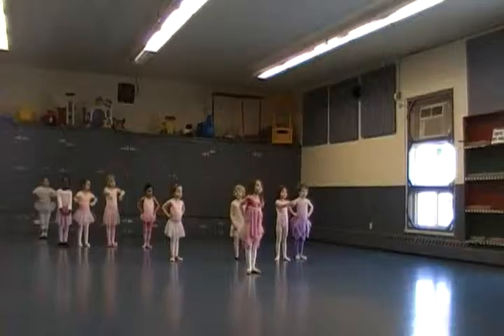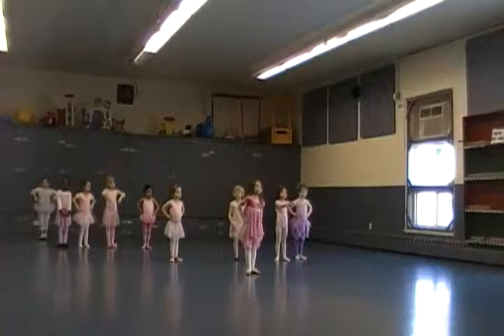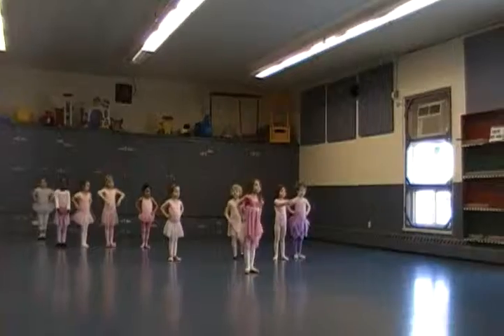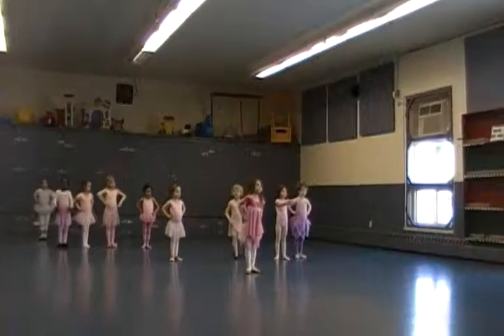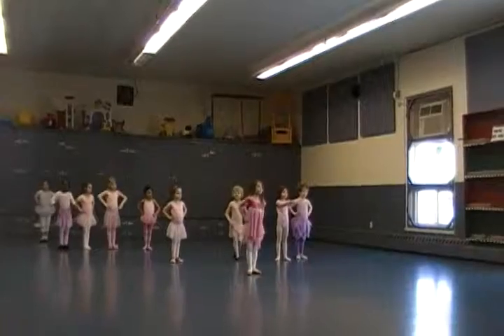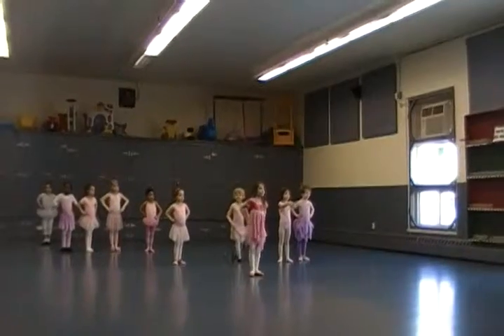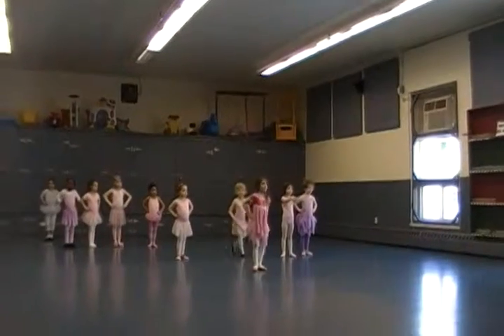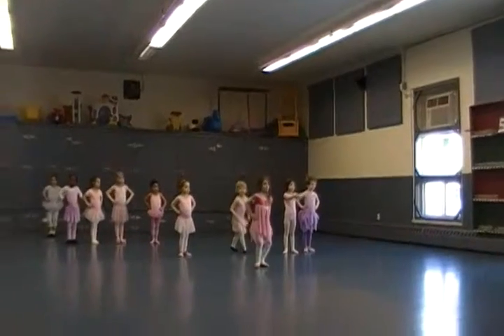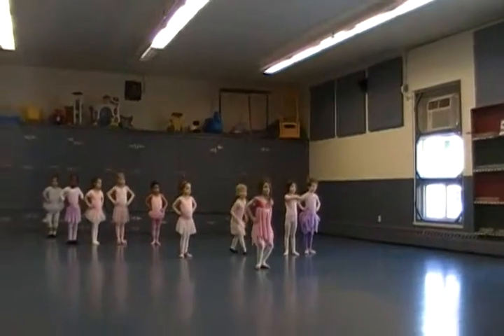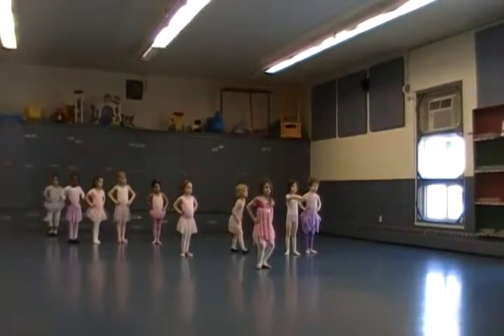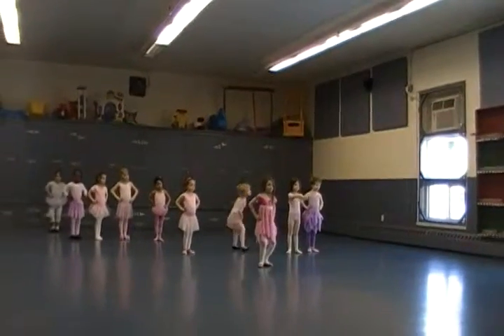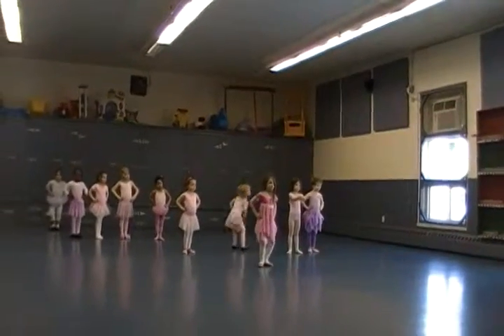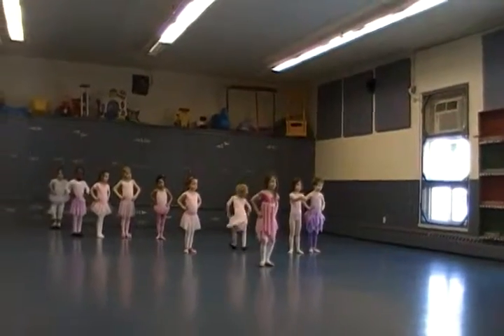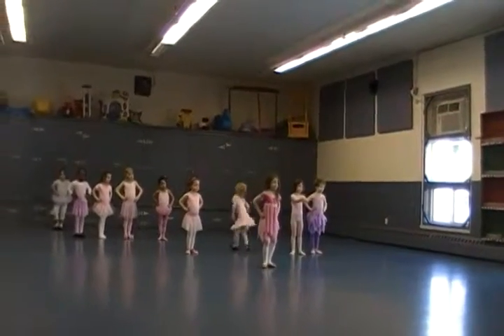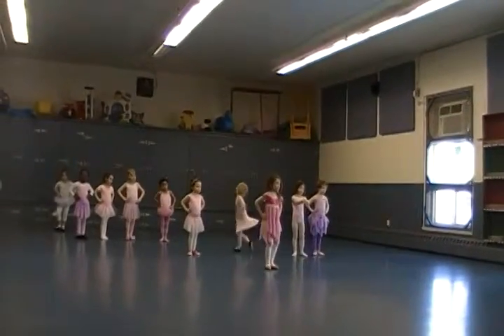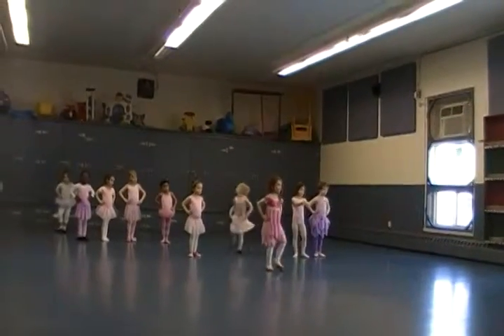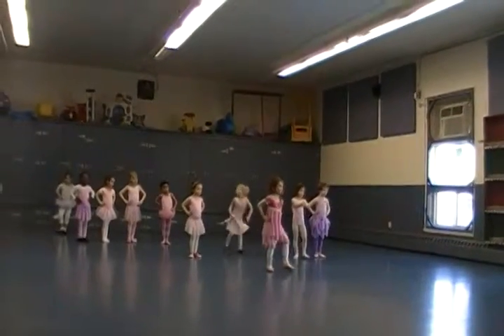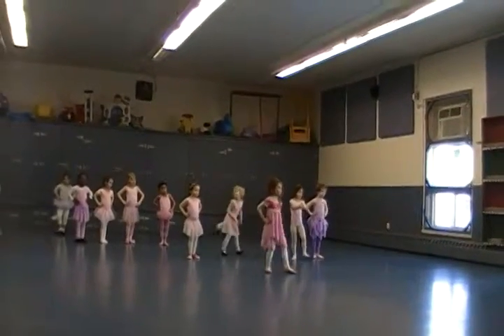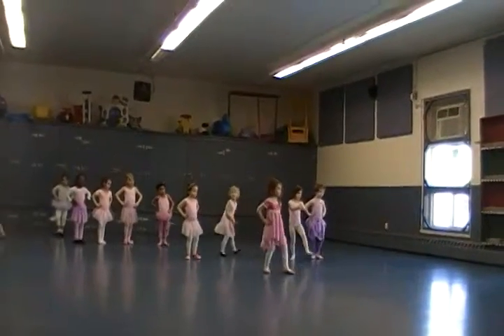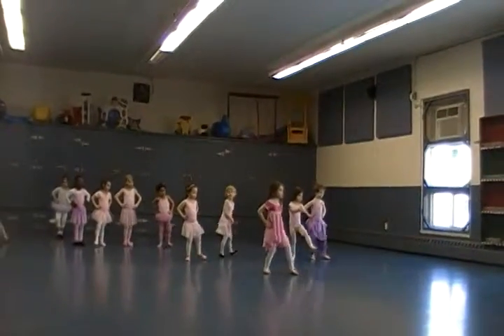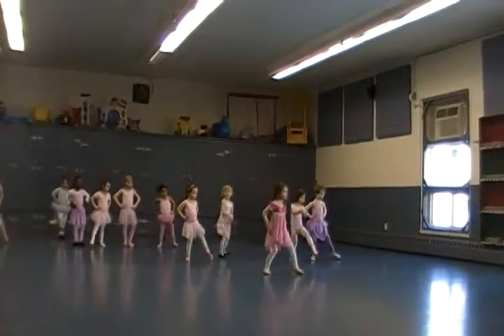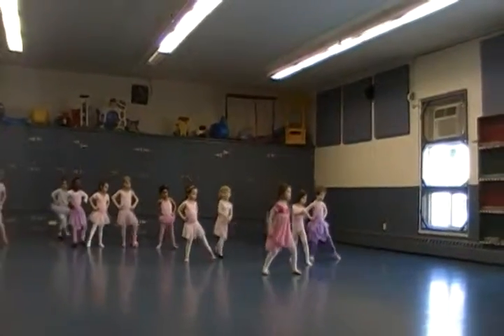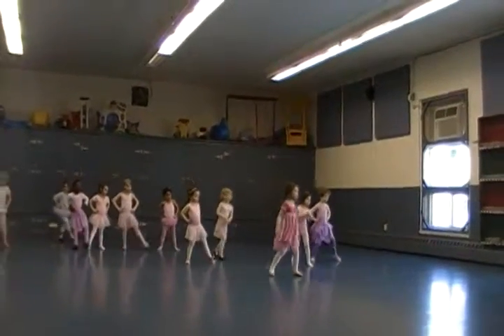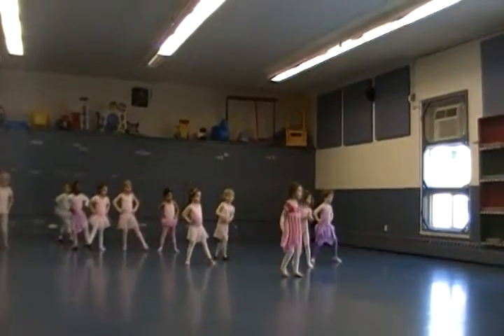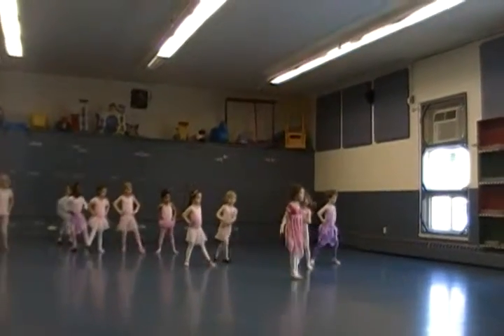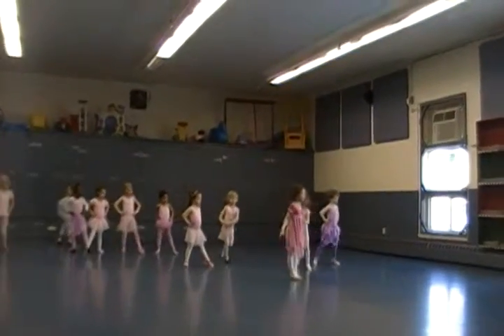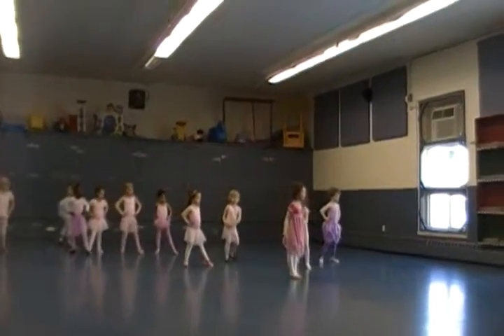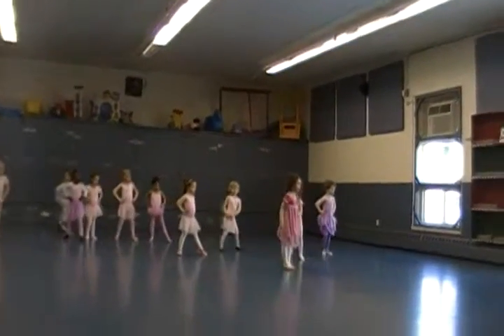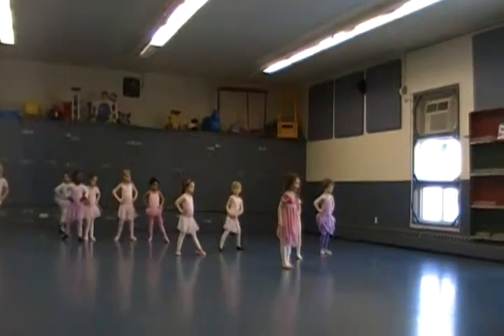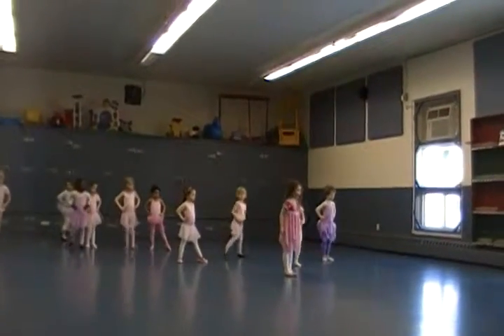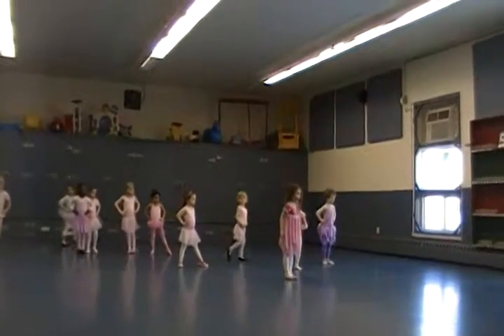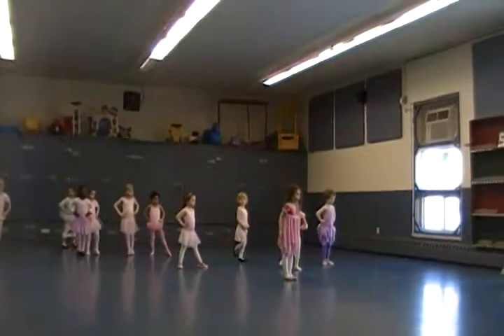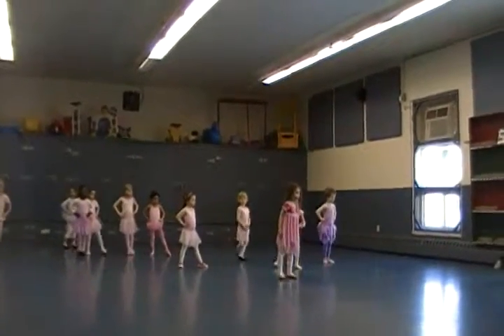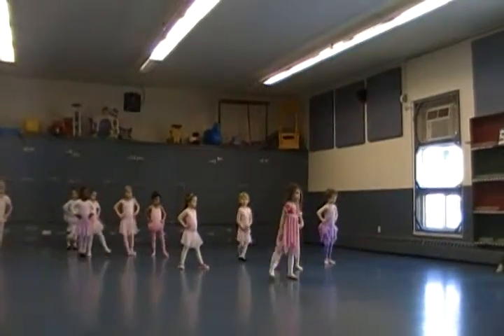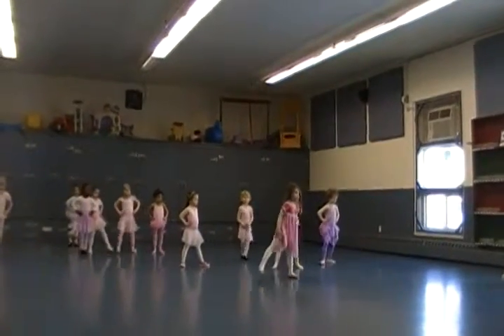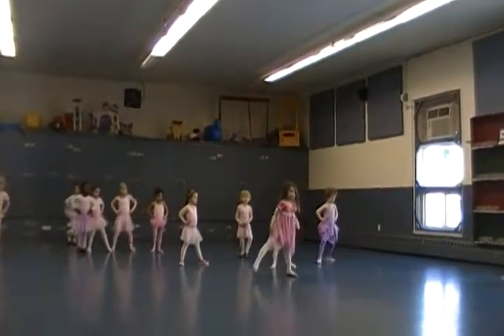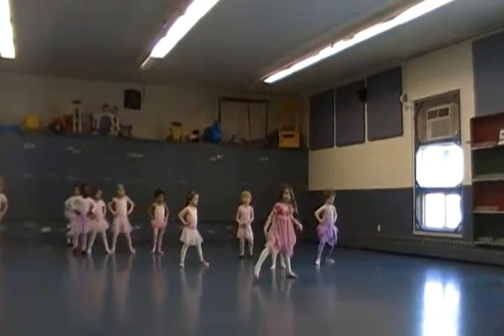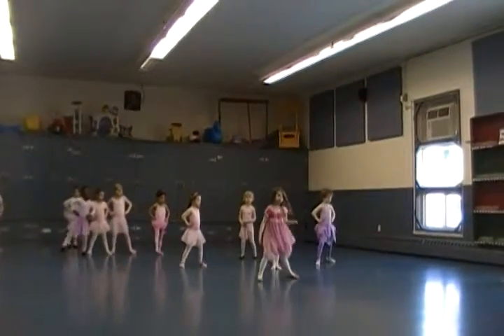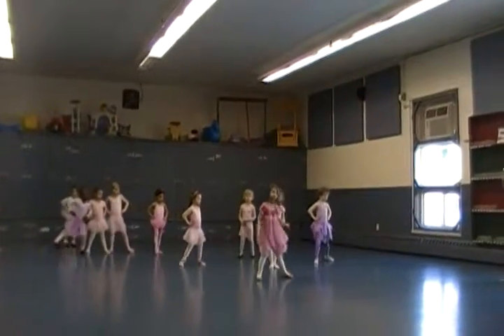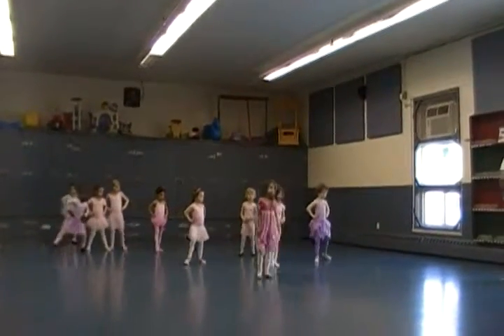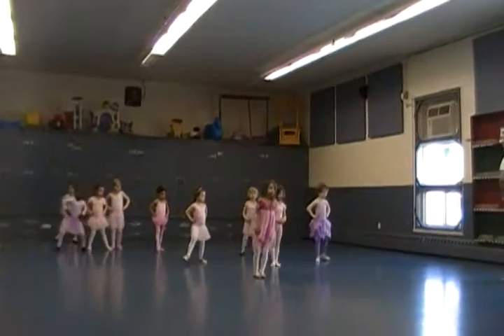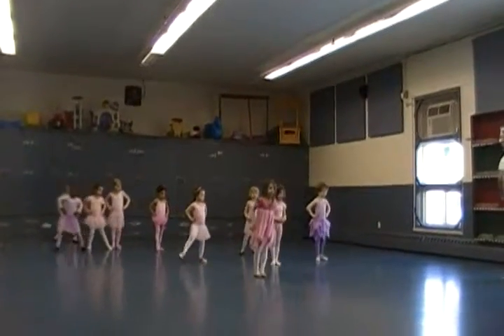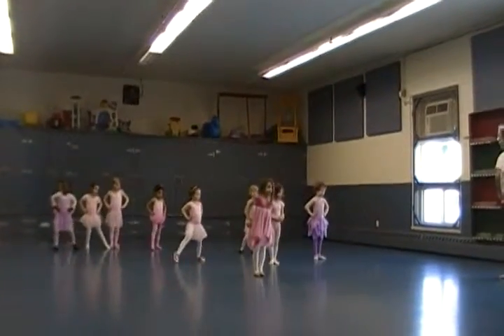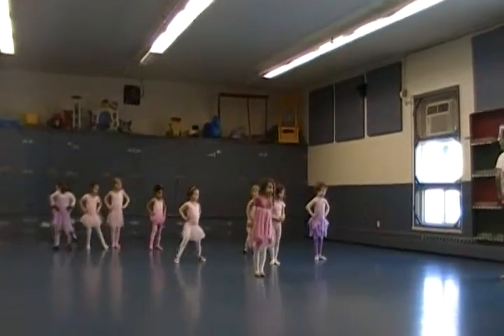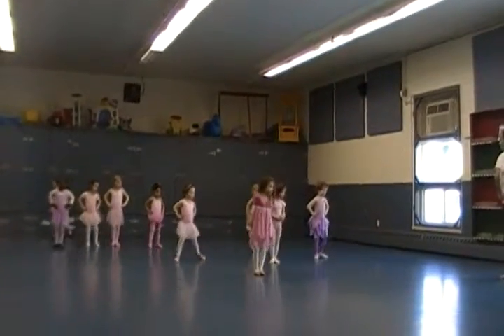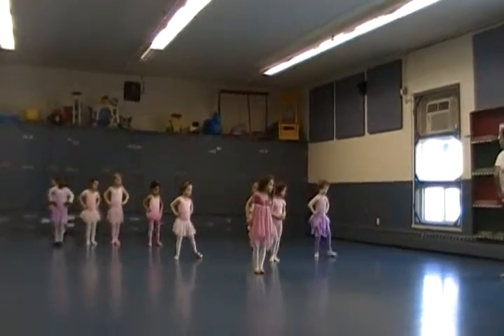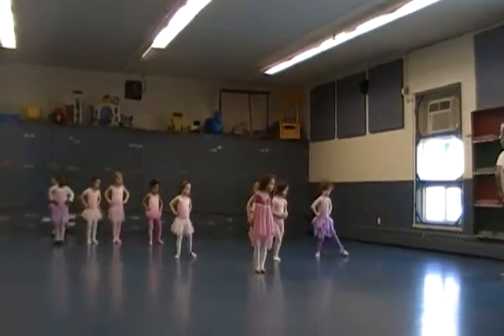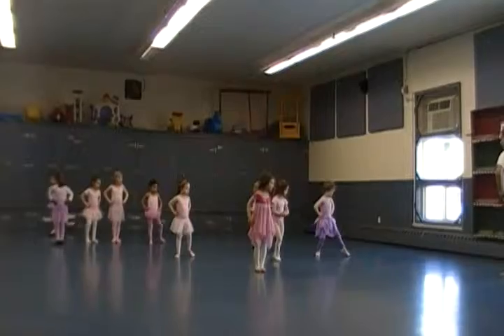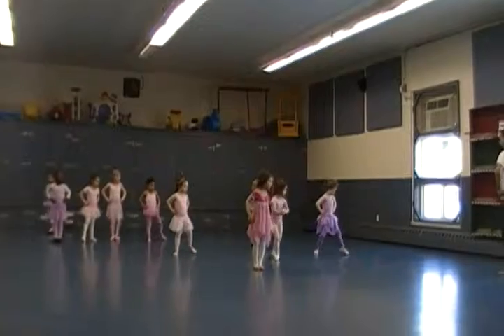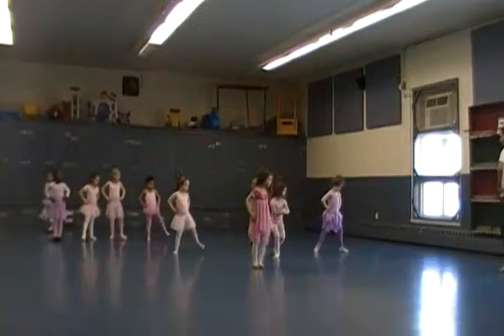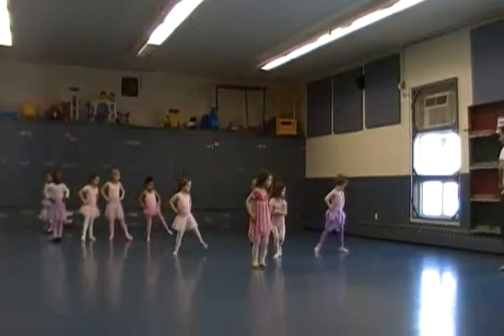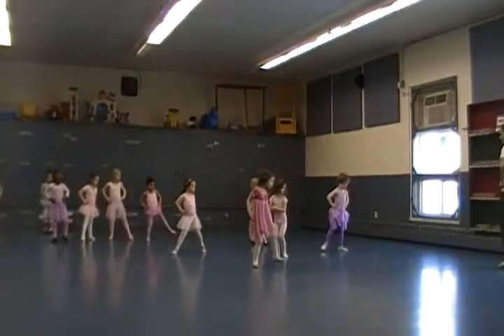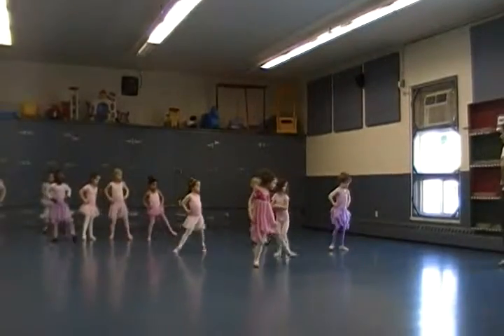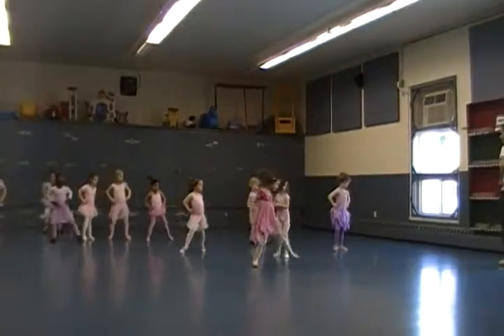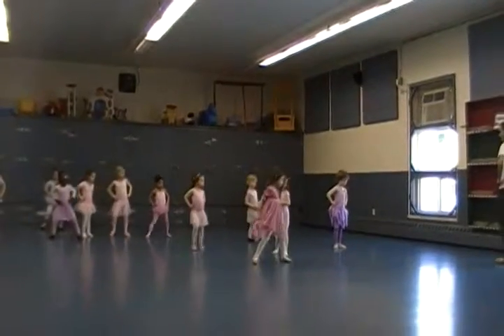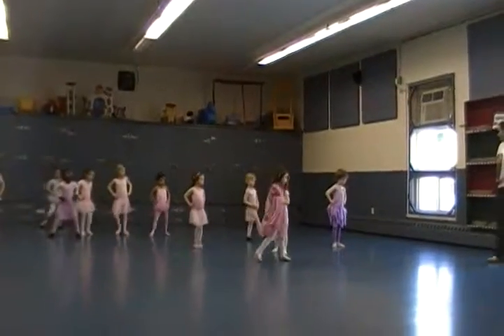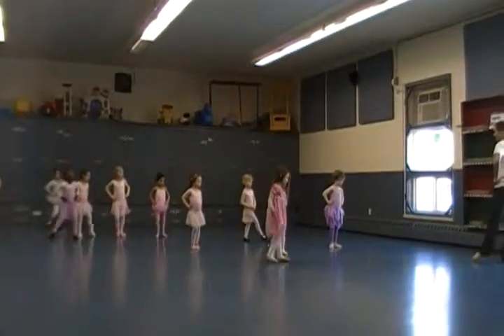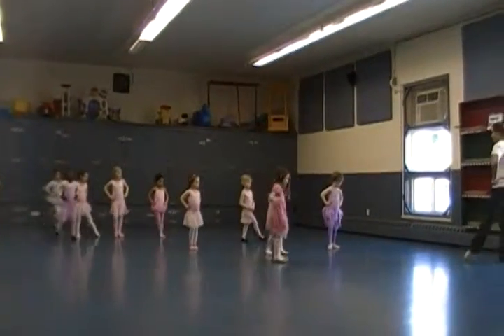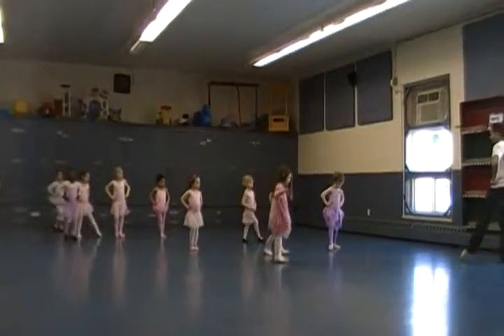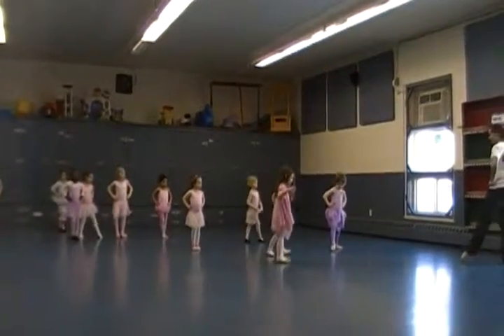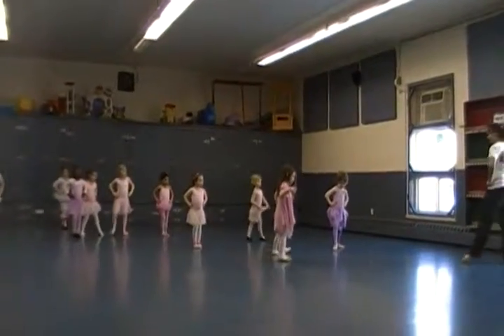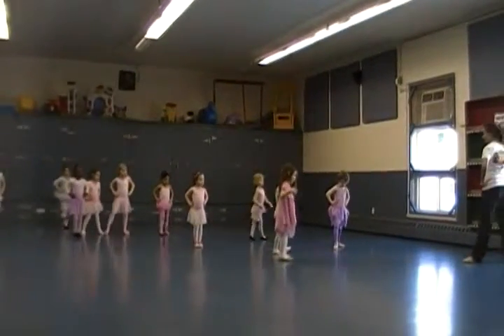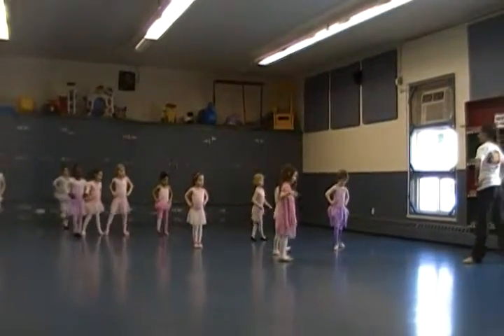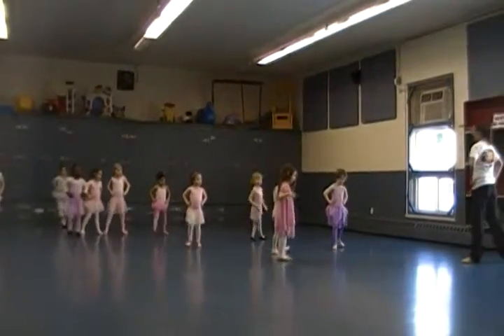And we are at four walks, point your toes, one, two, three, four.